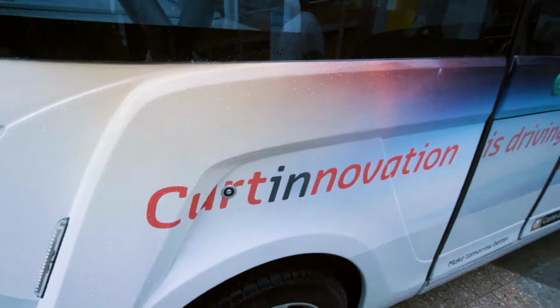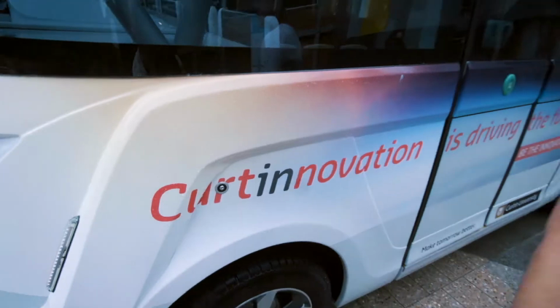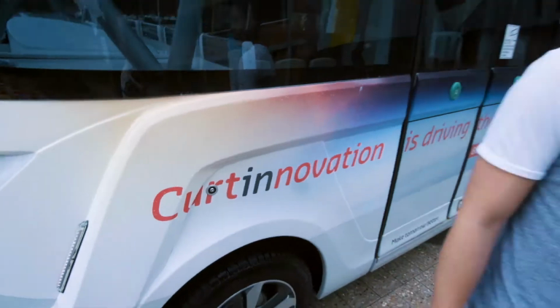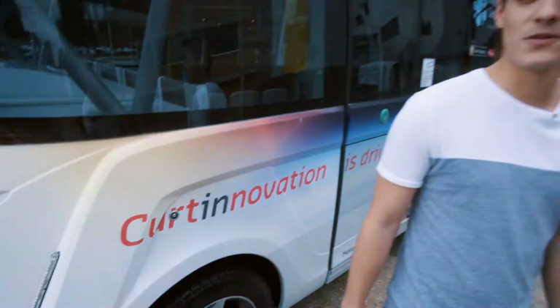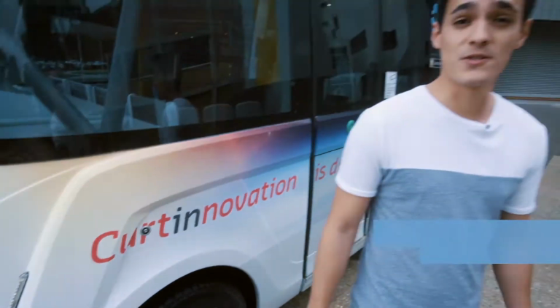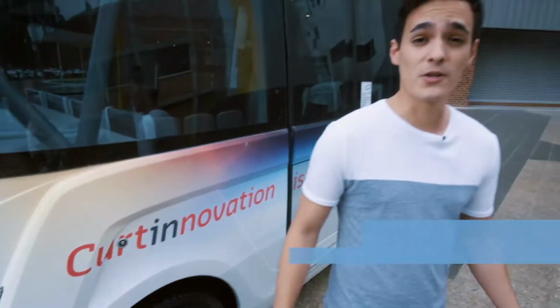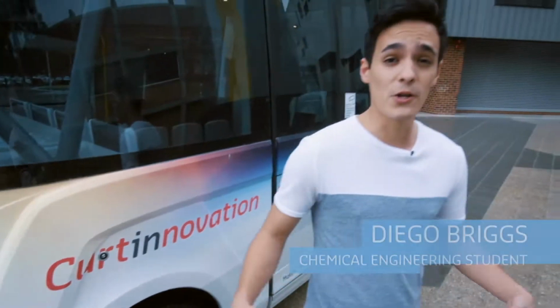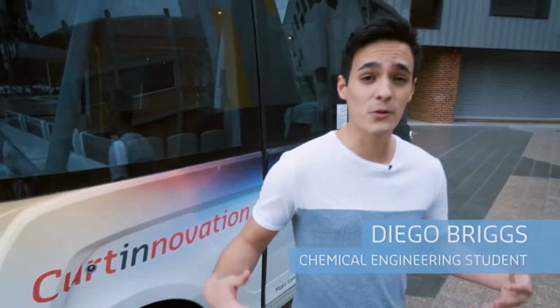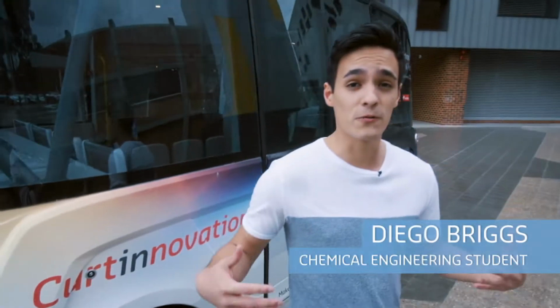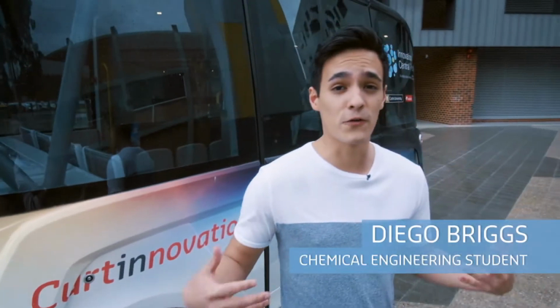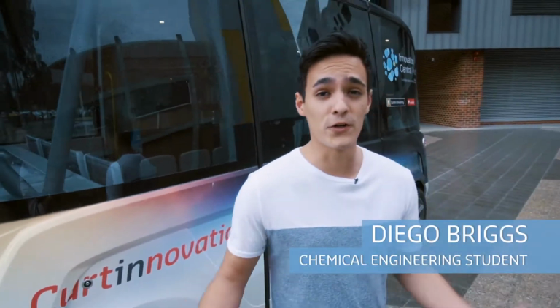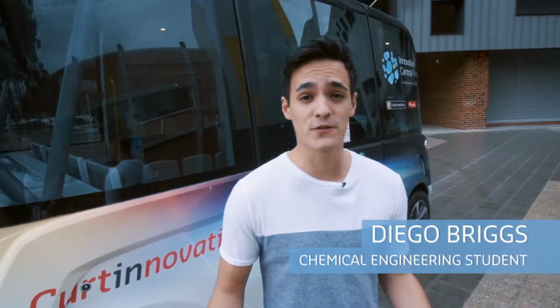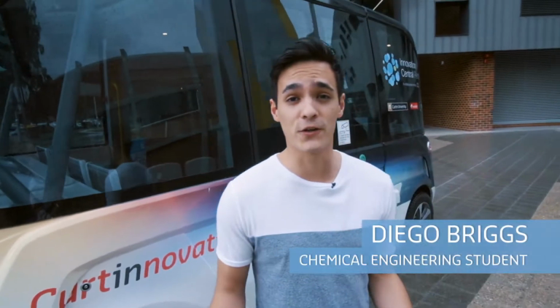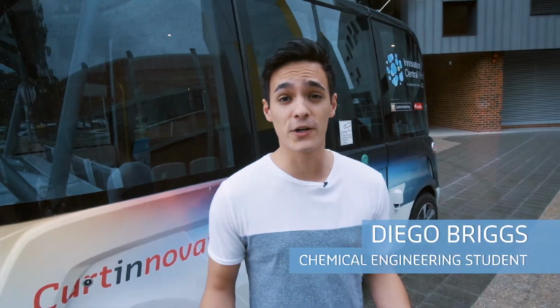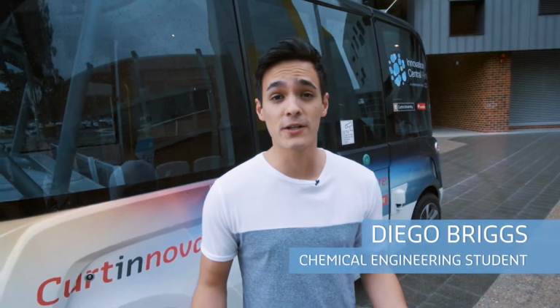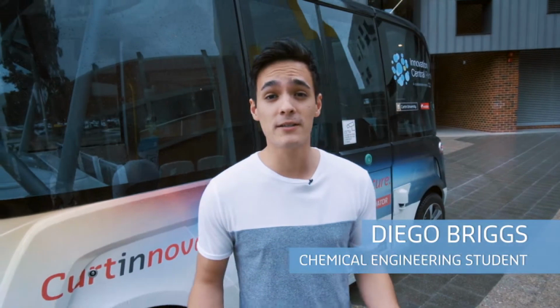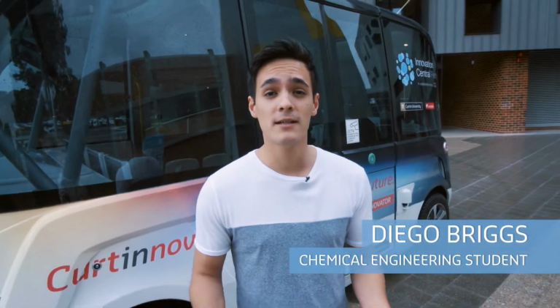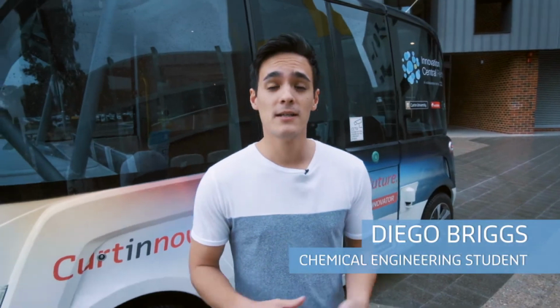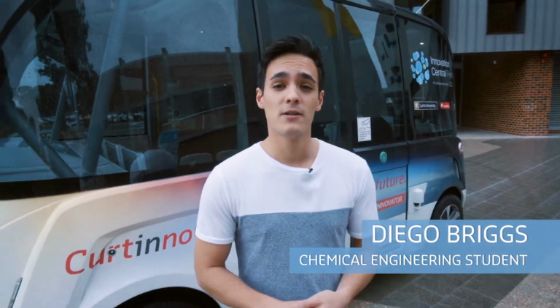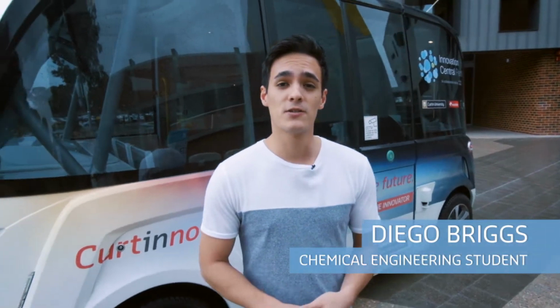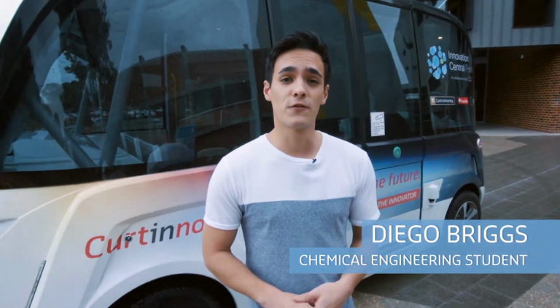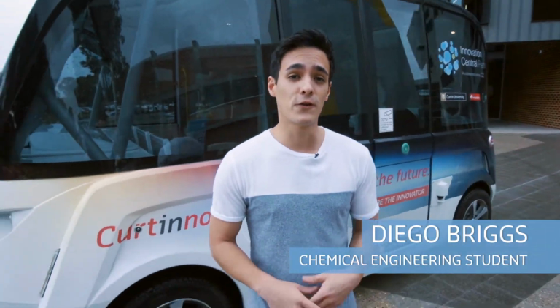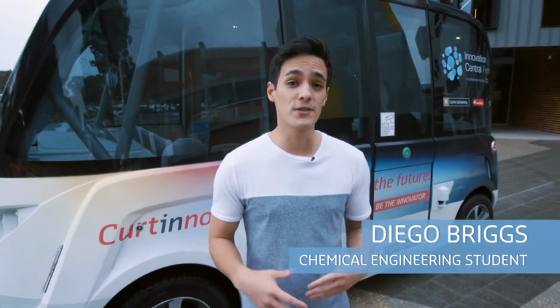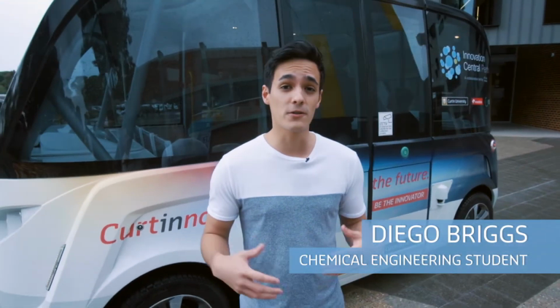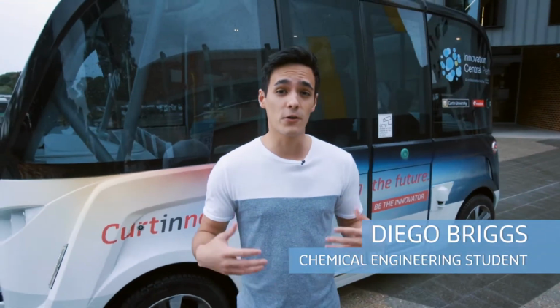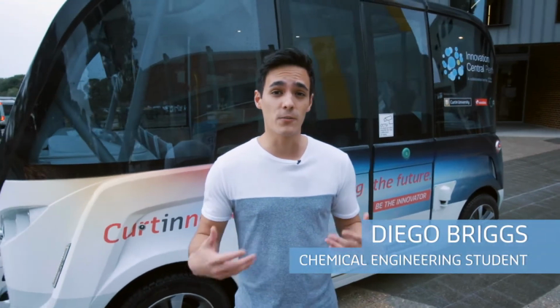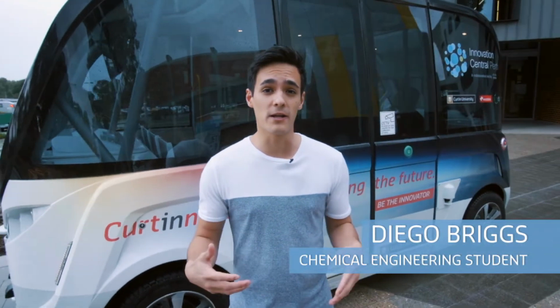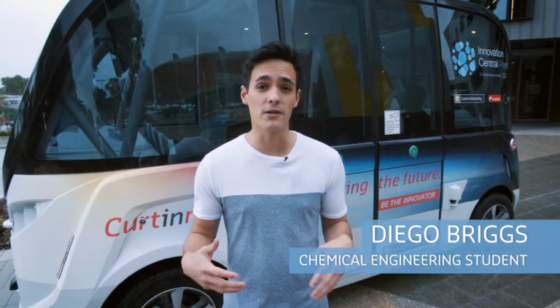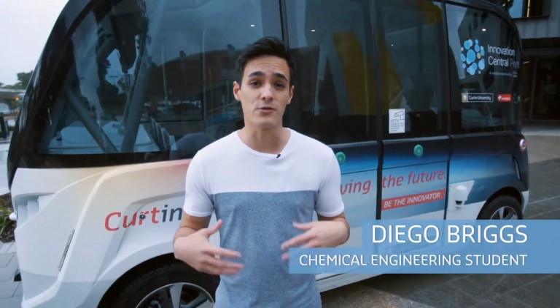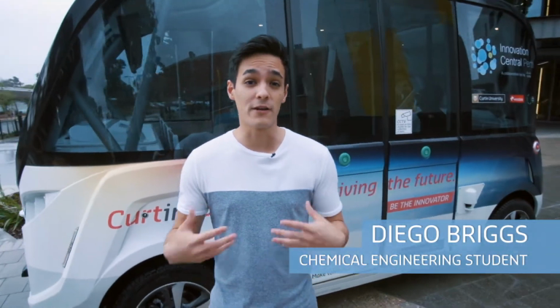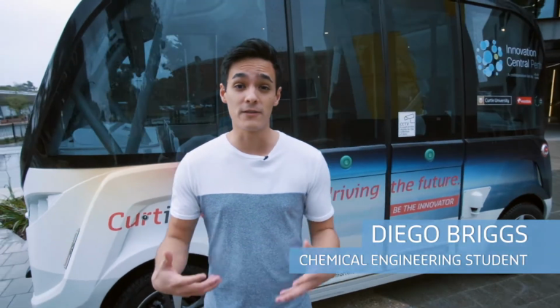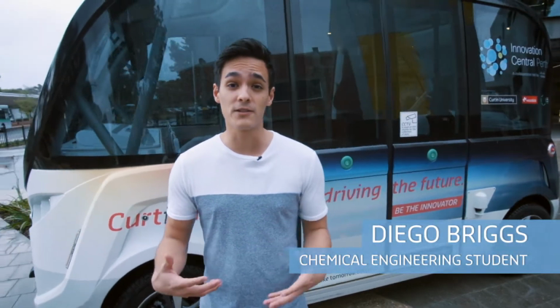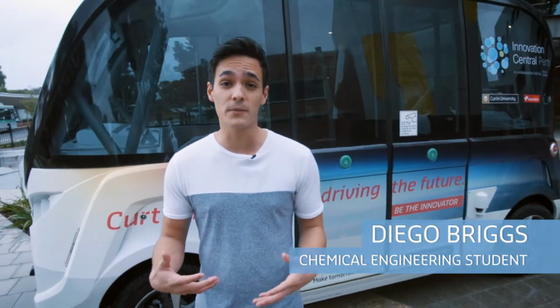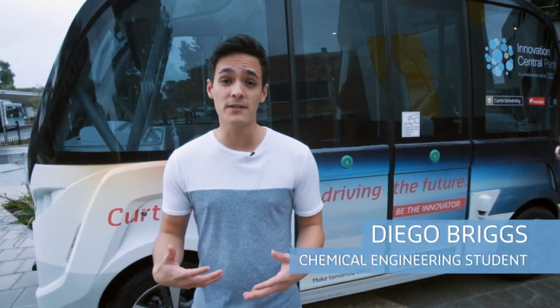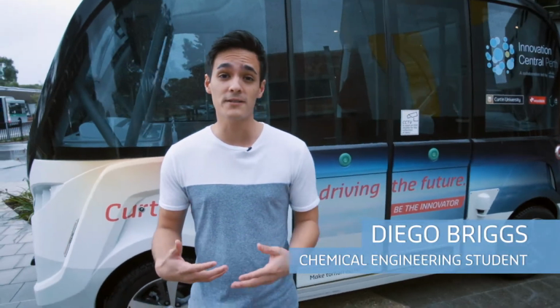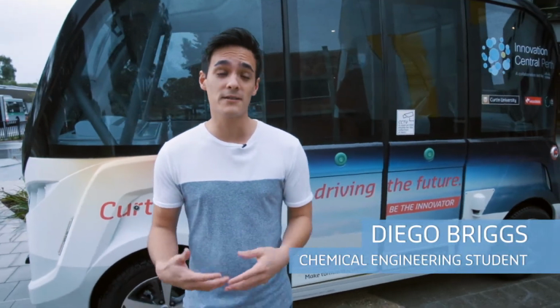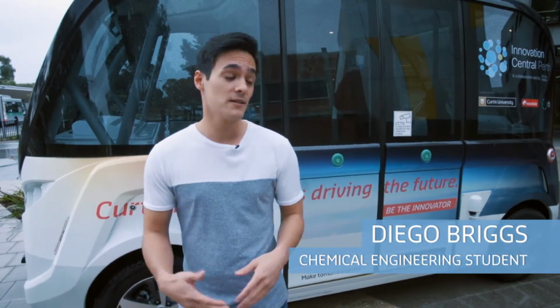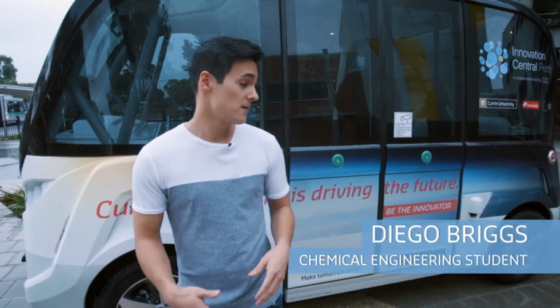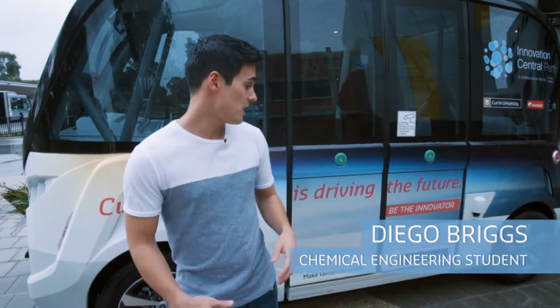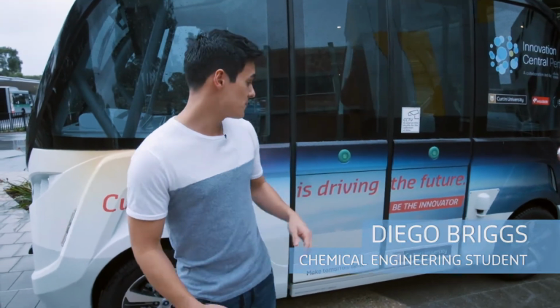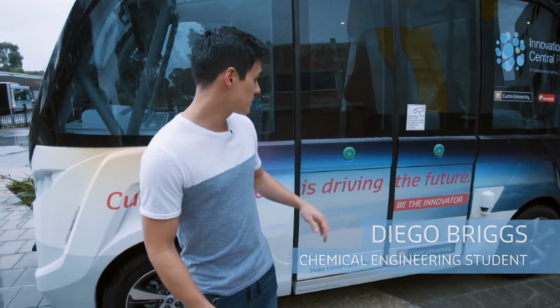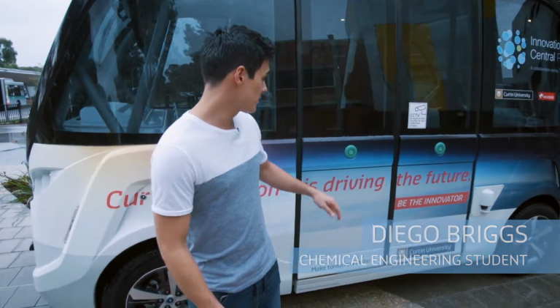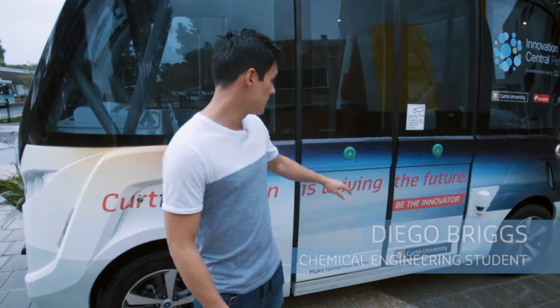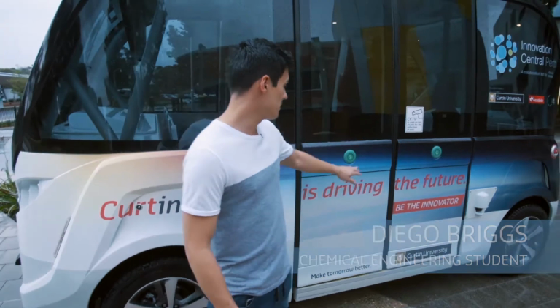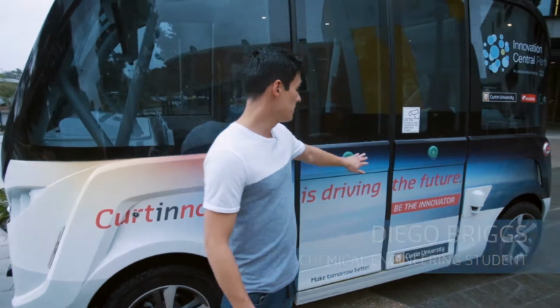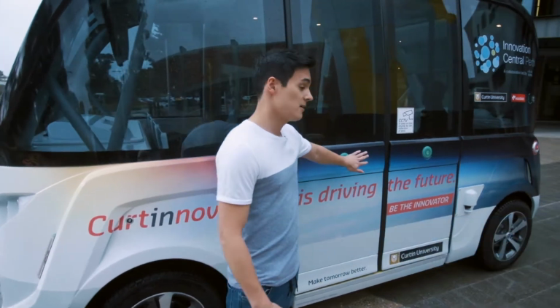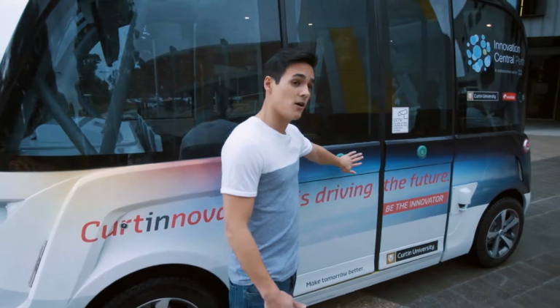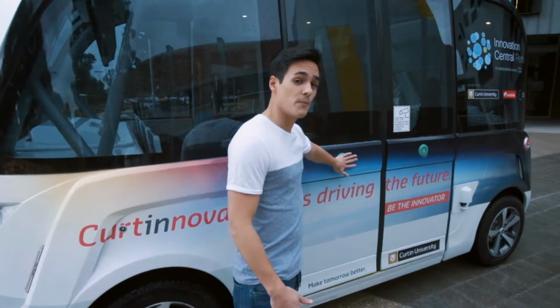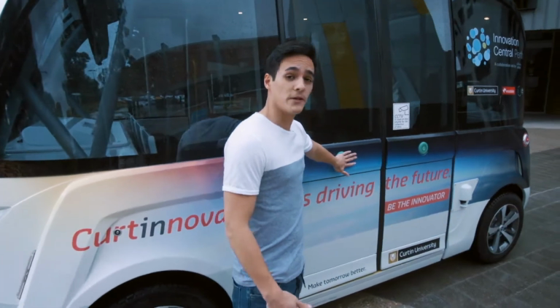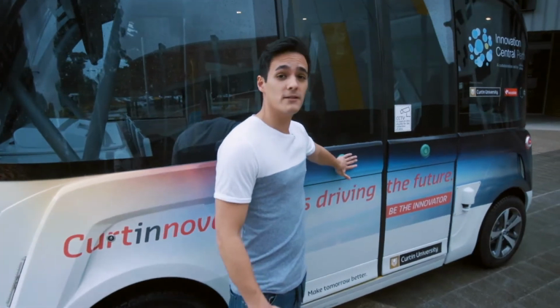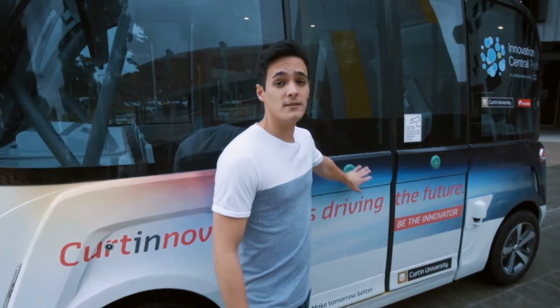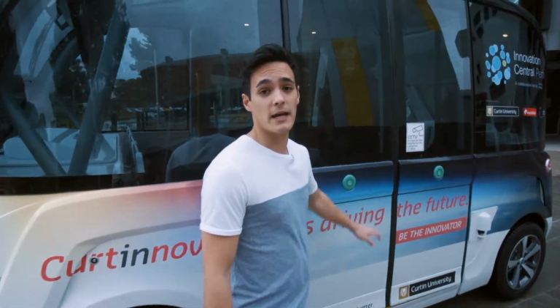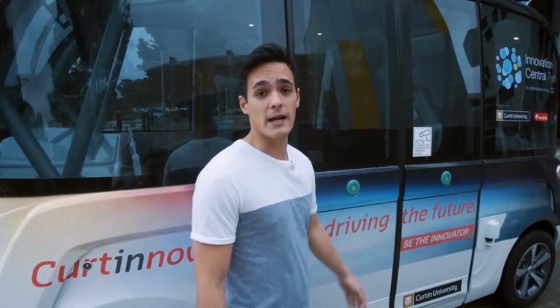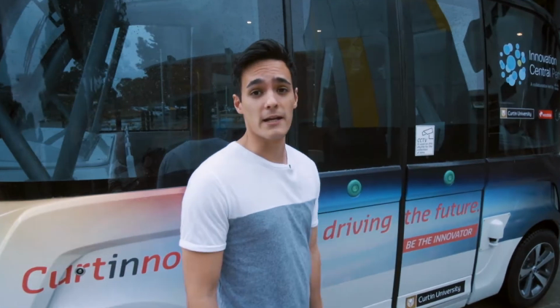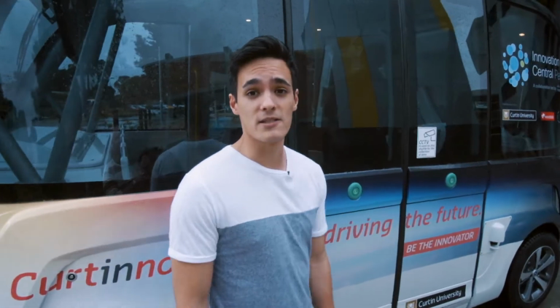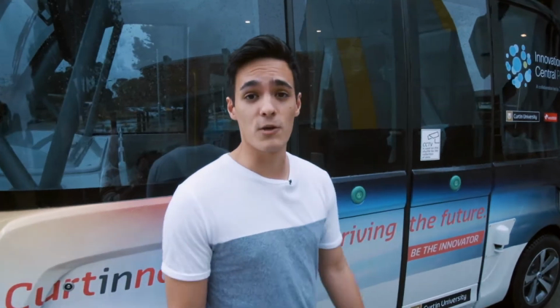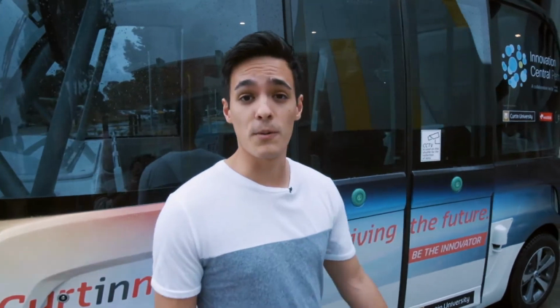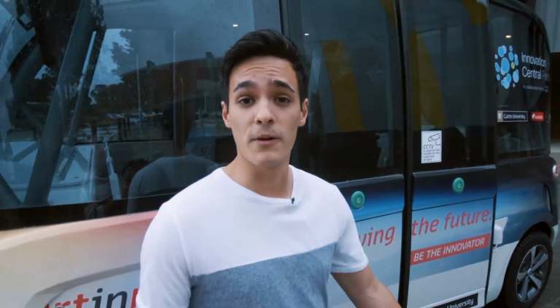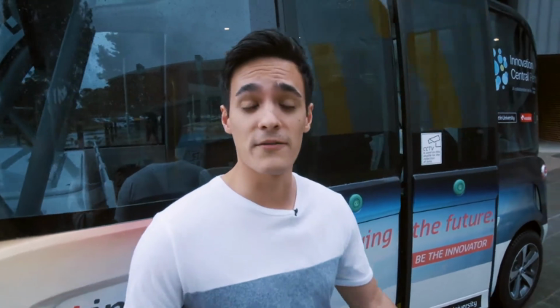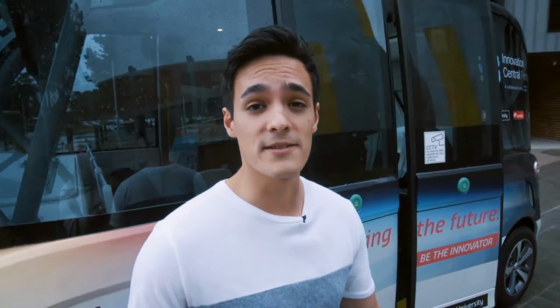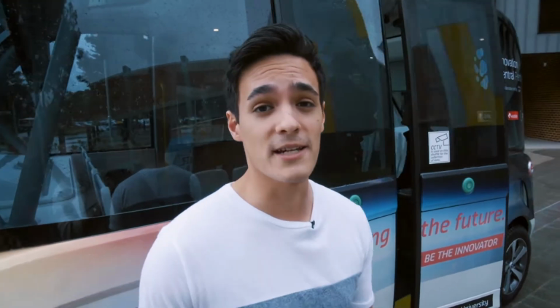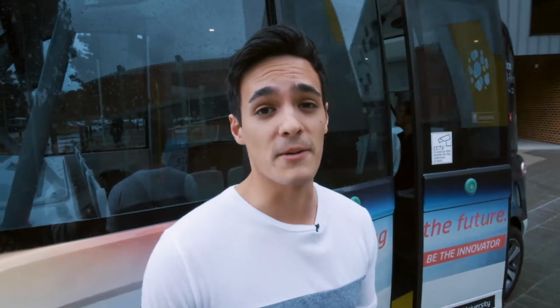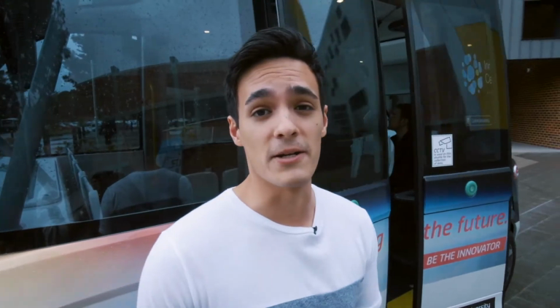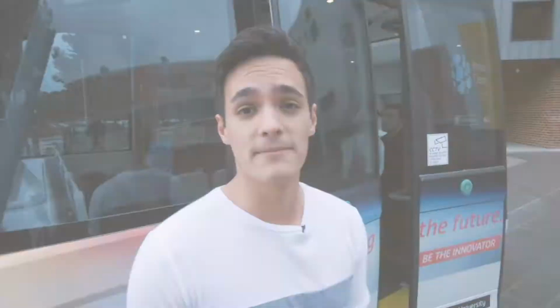It's another first at Curtin. It's the first automated driverless bus. I'm just going to hop in and see what people have to say about it.